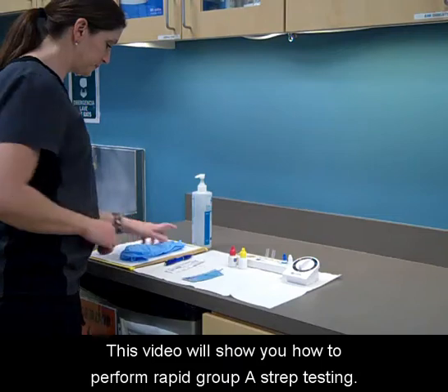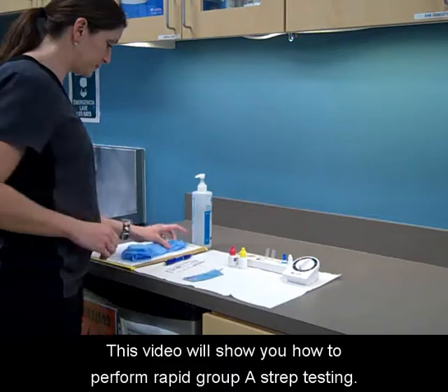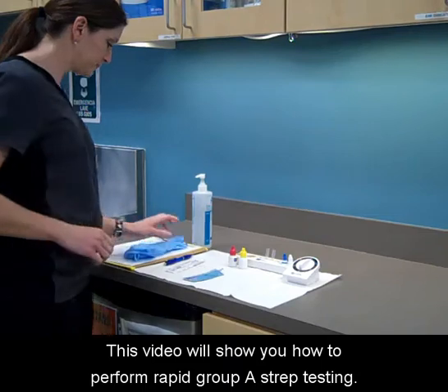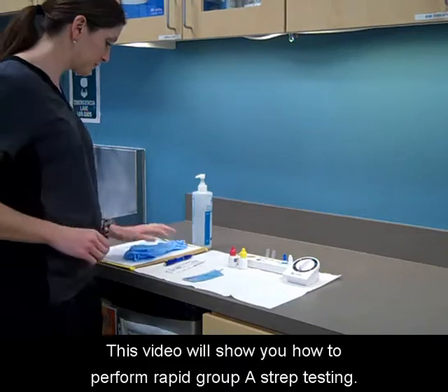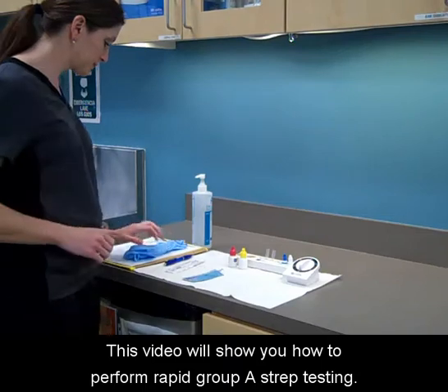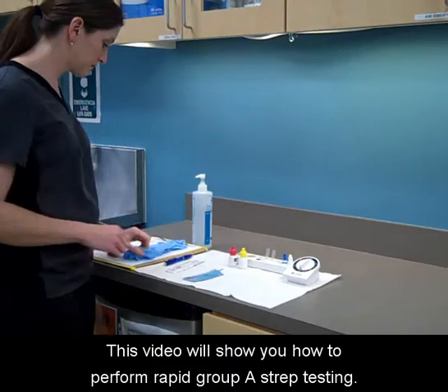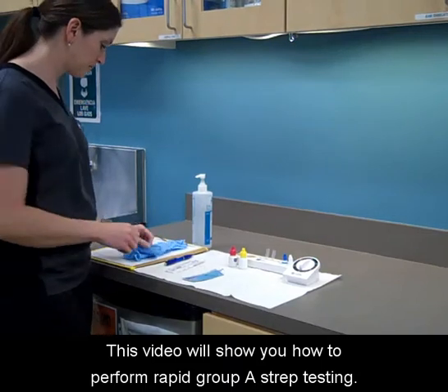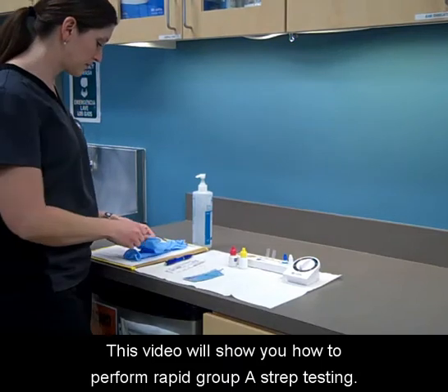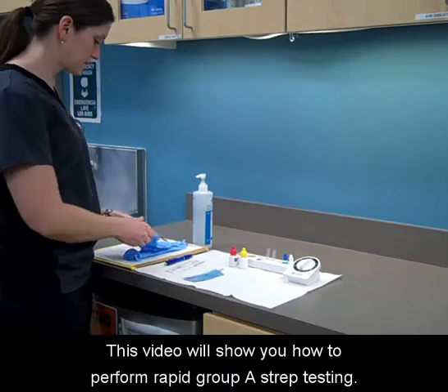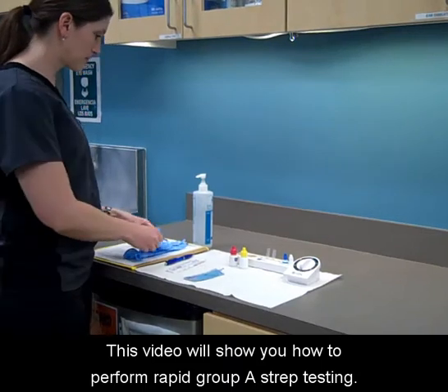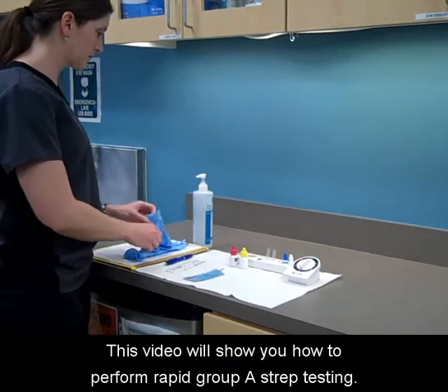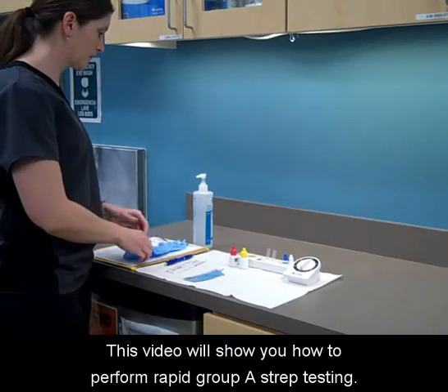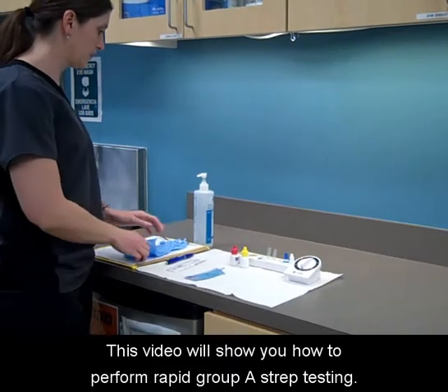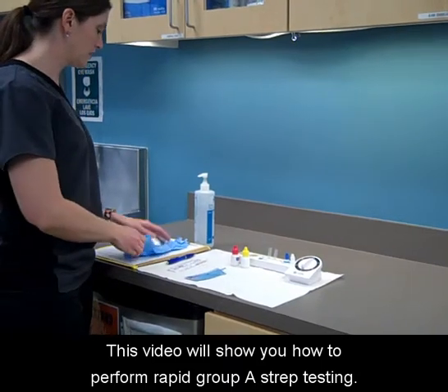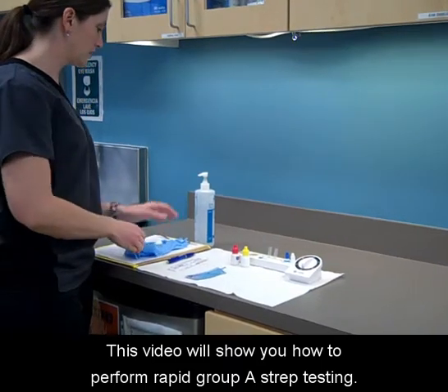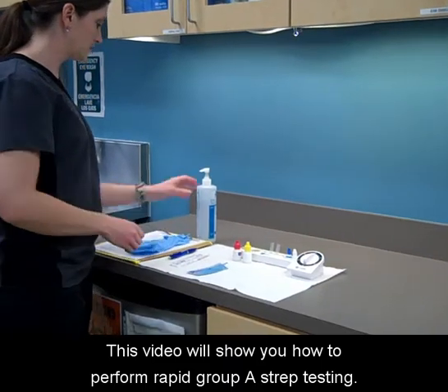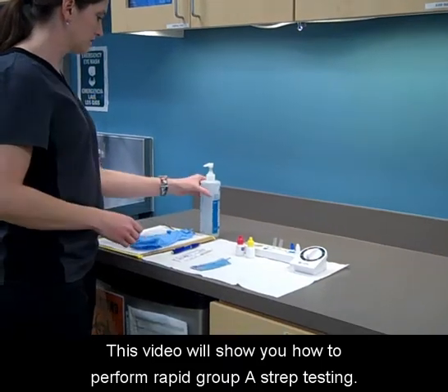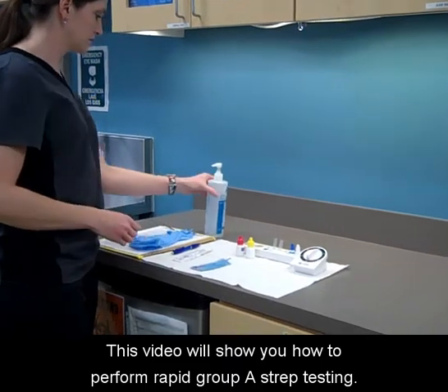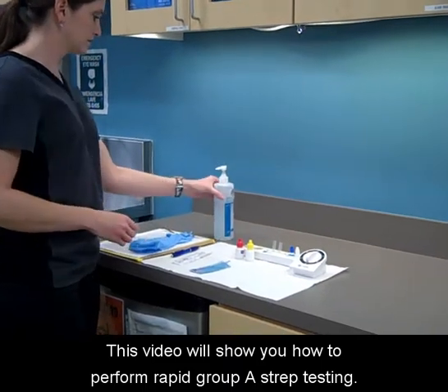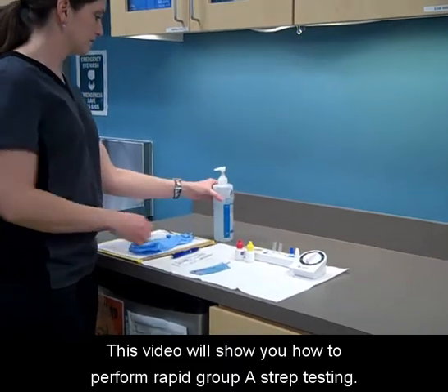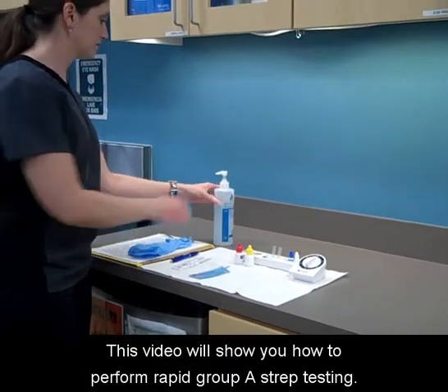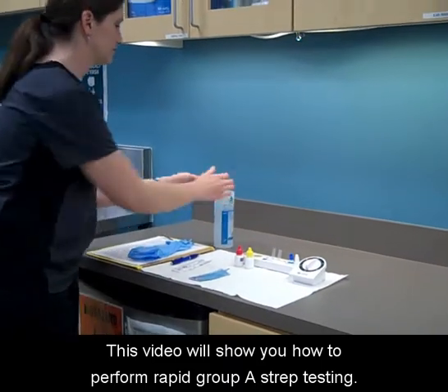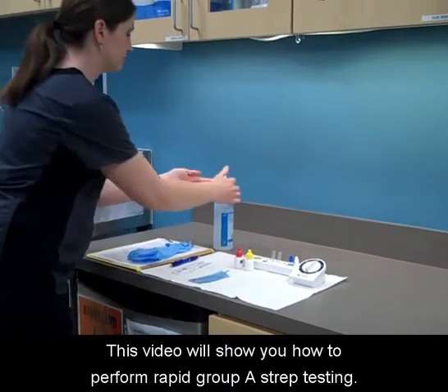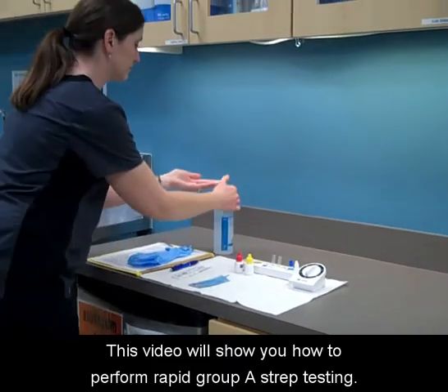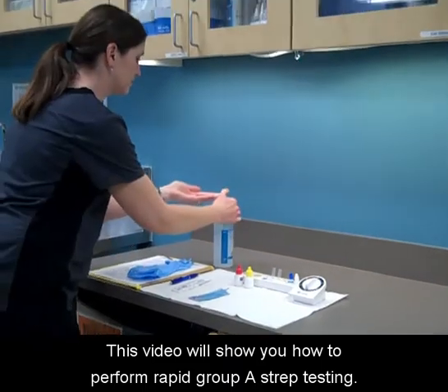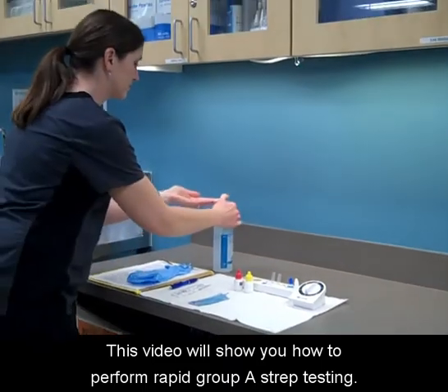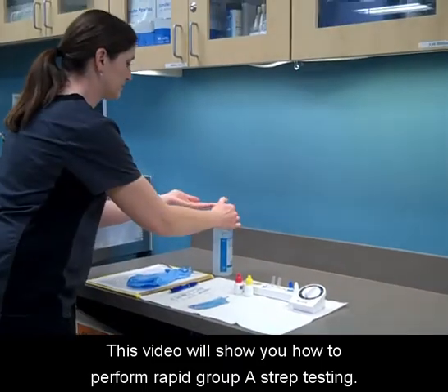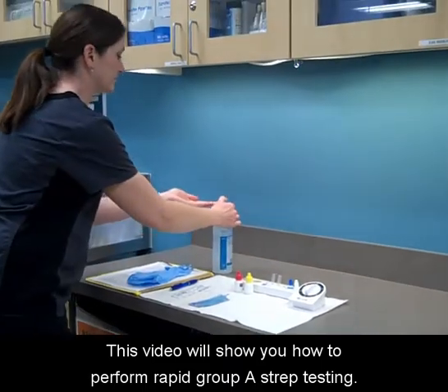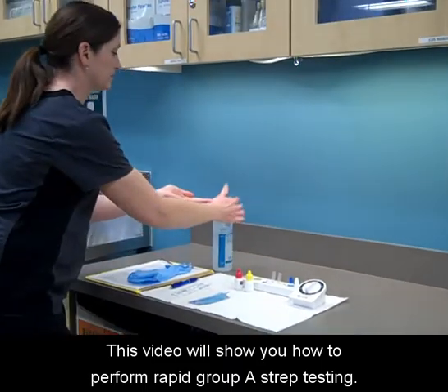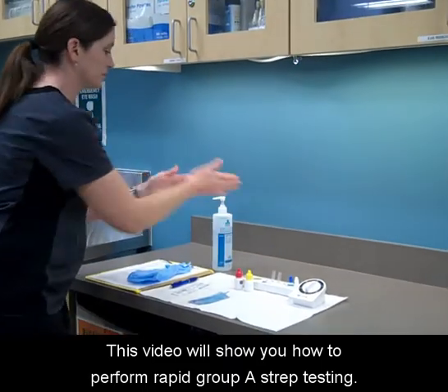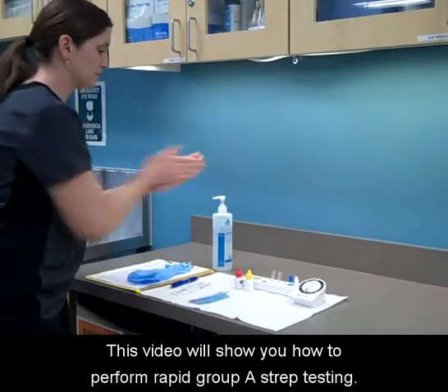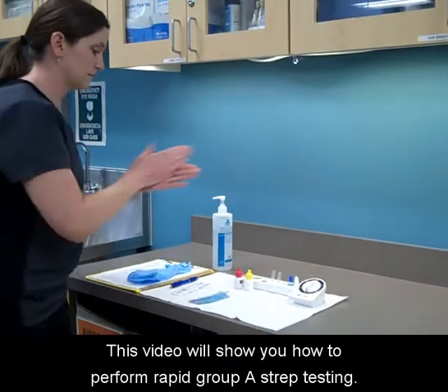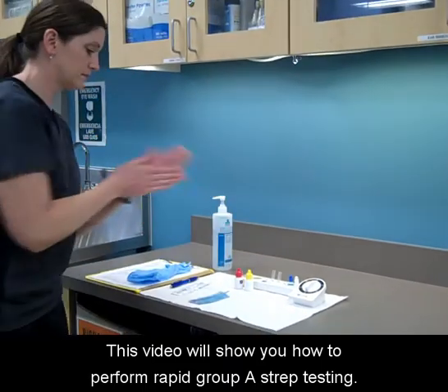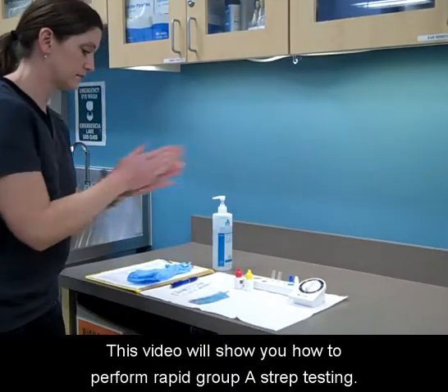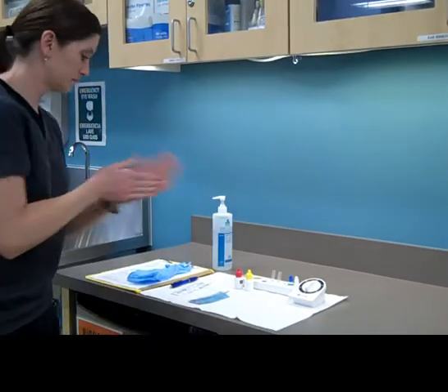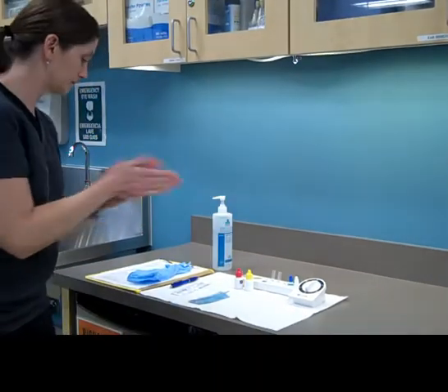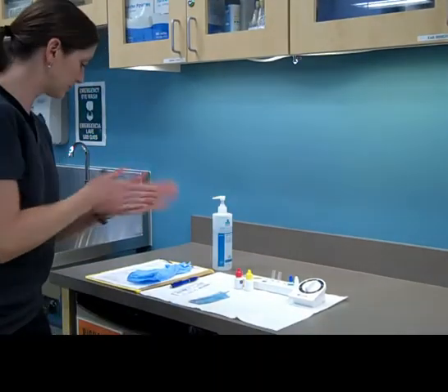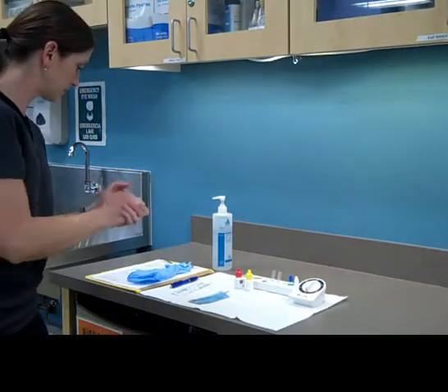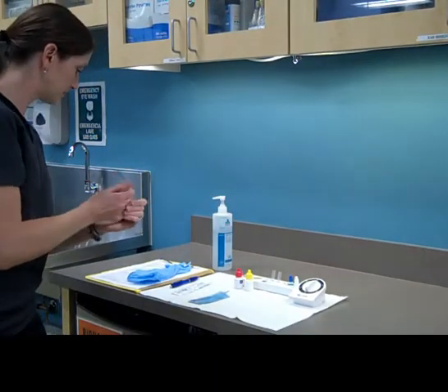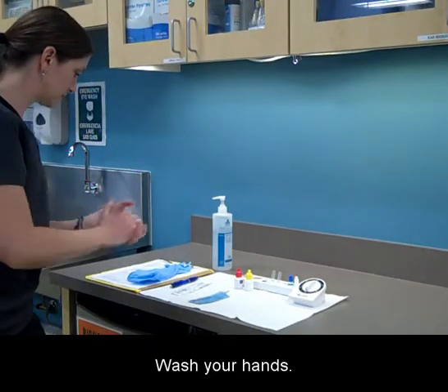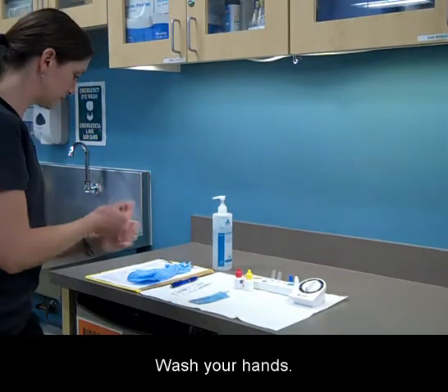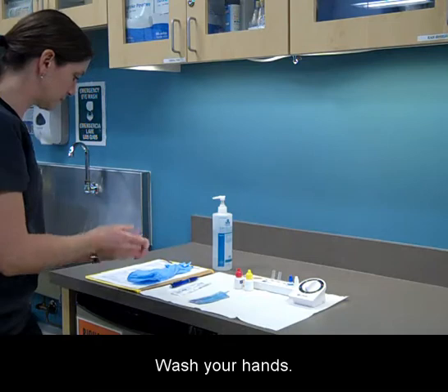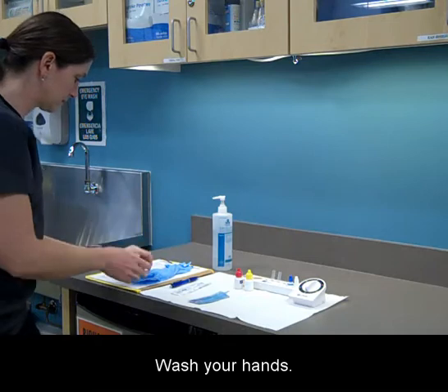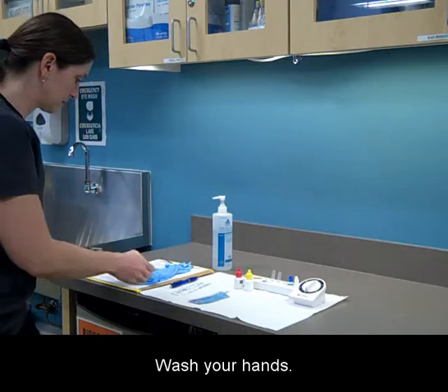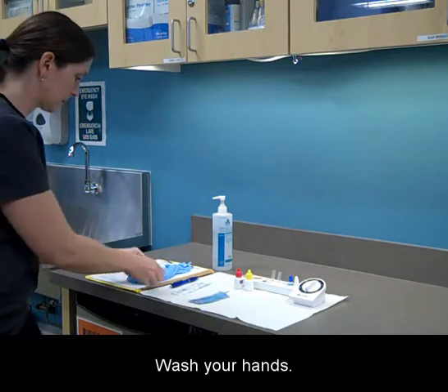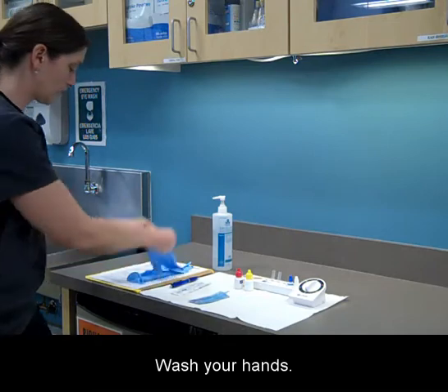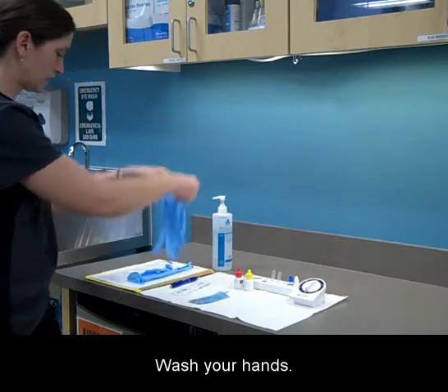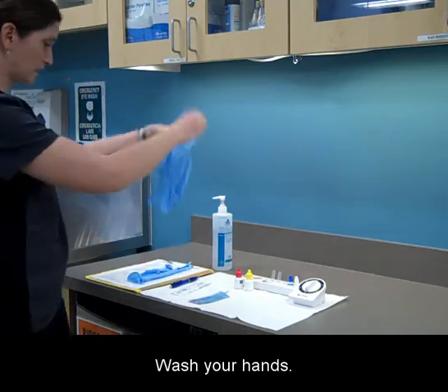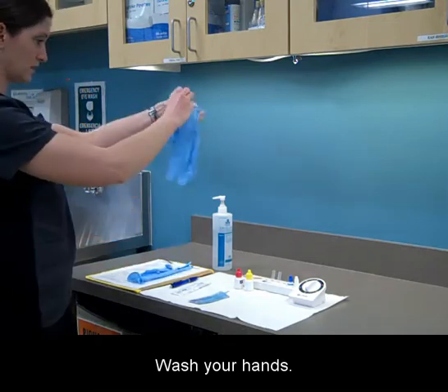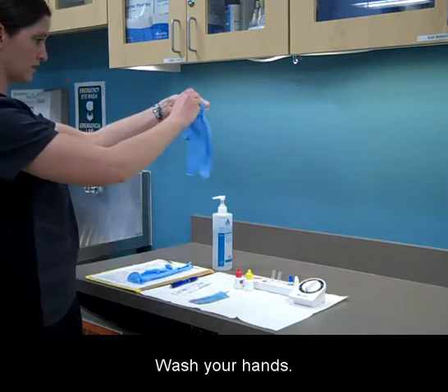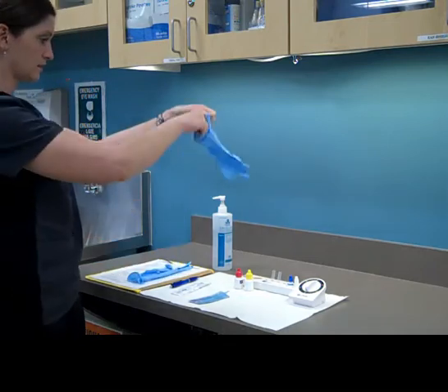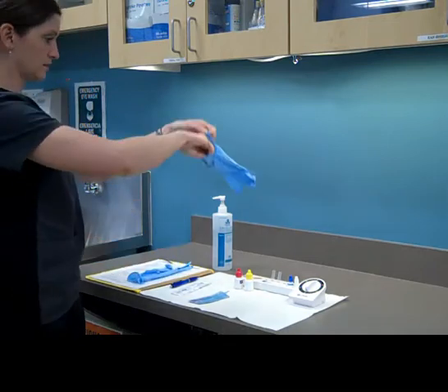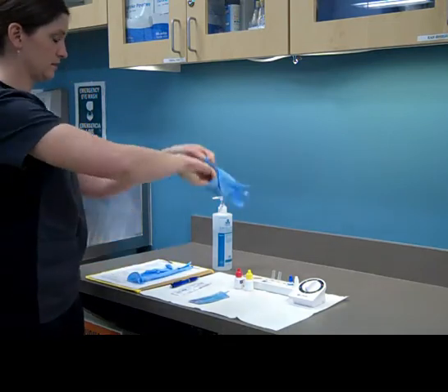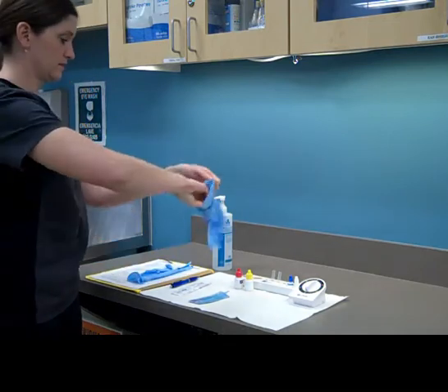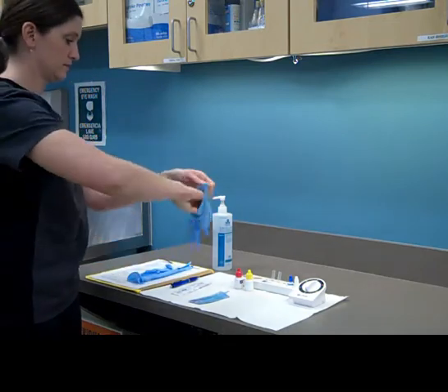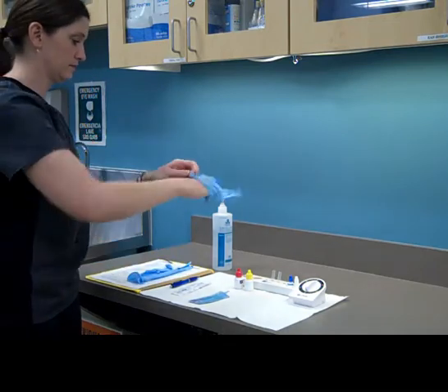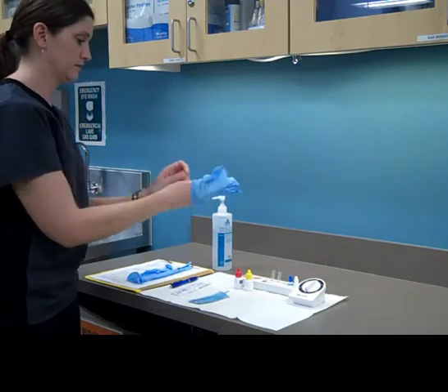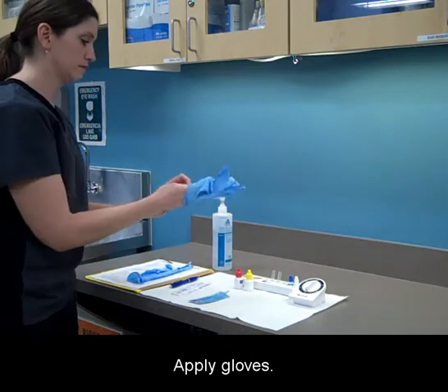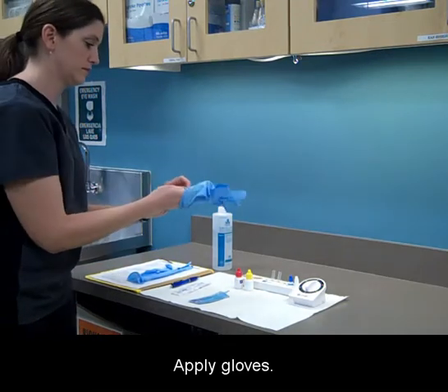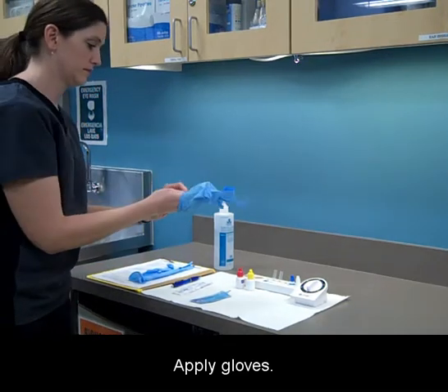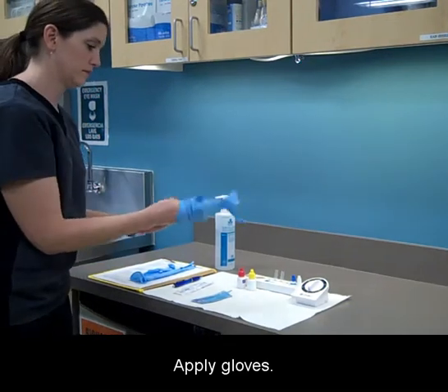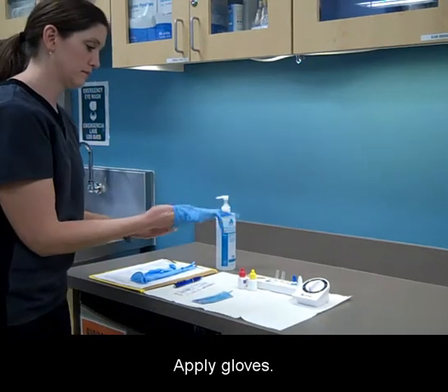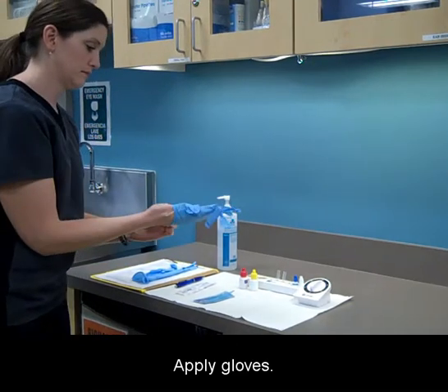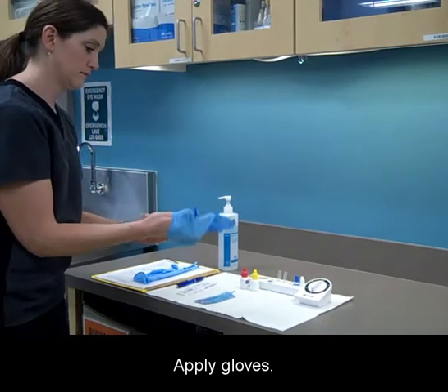This video will show you how to perform rapid group A strep testing. Wash your hands and apply gloves.